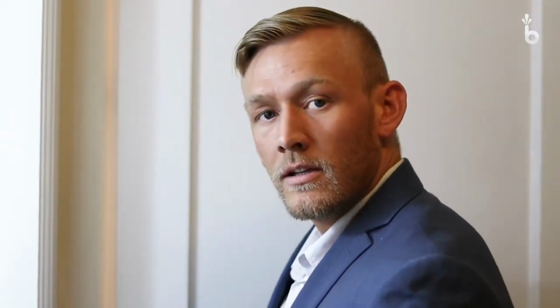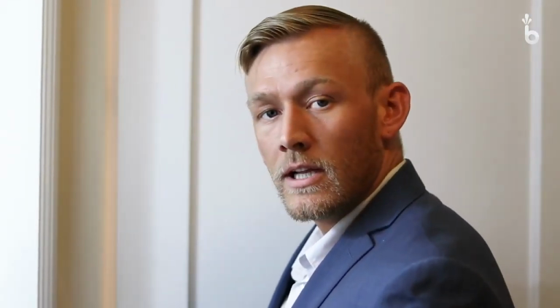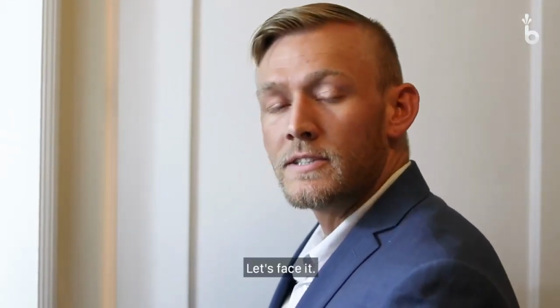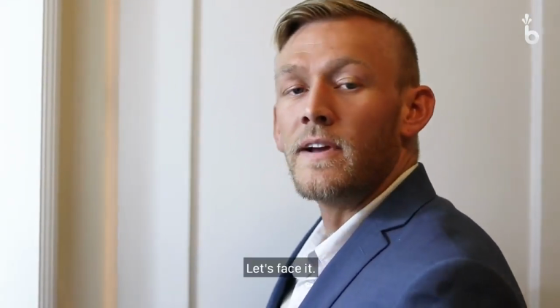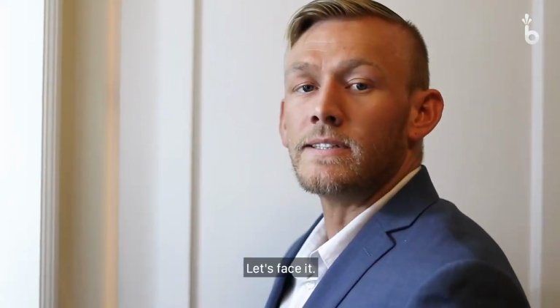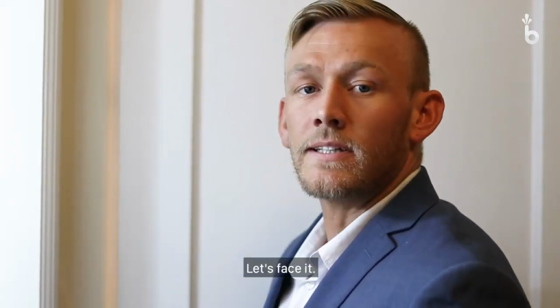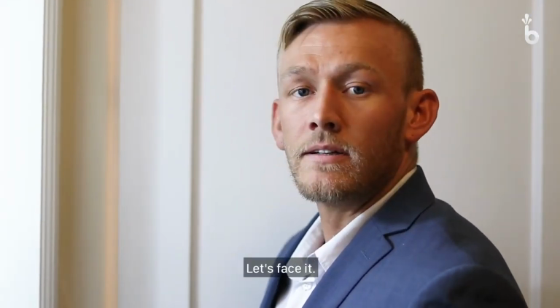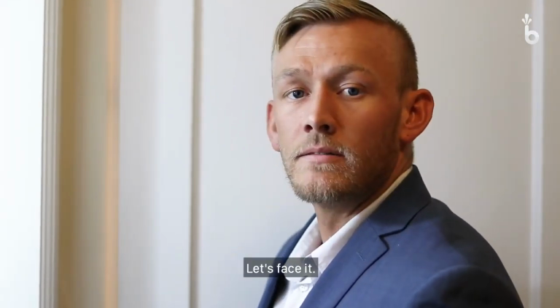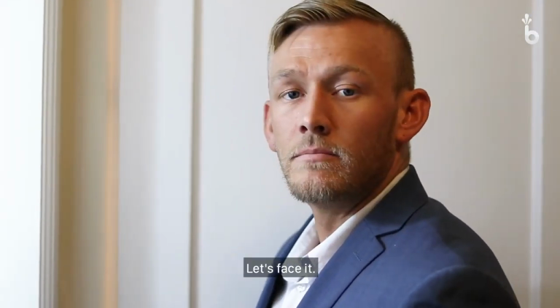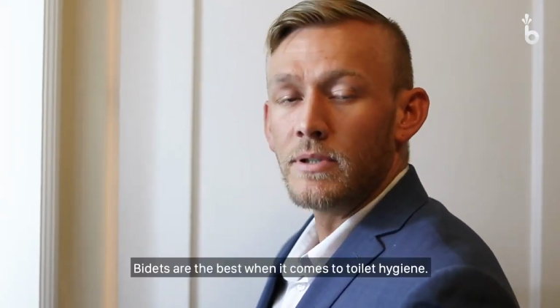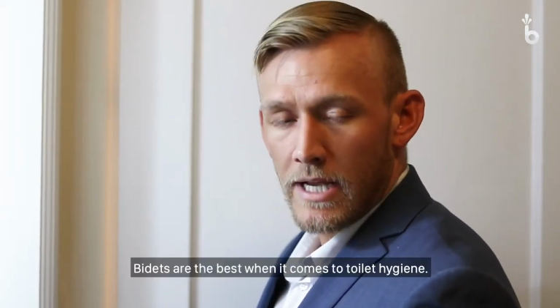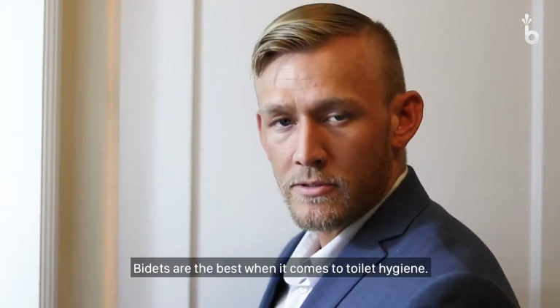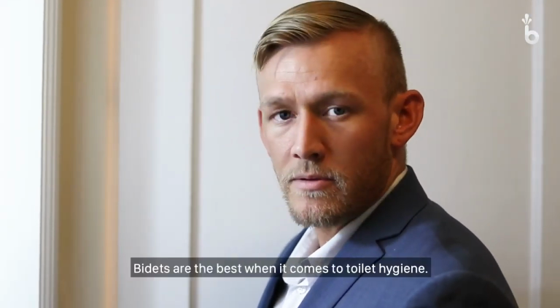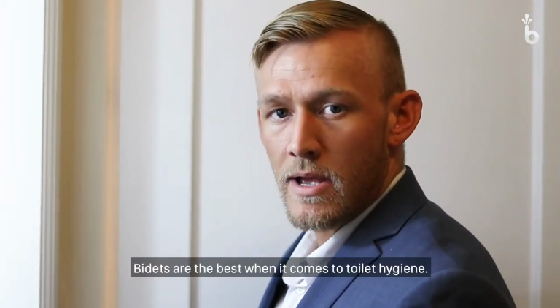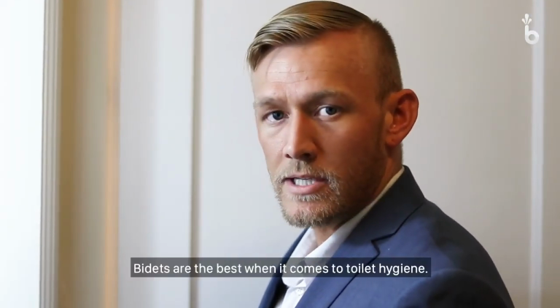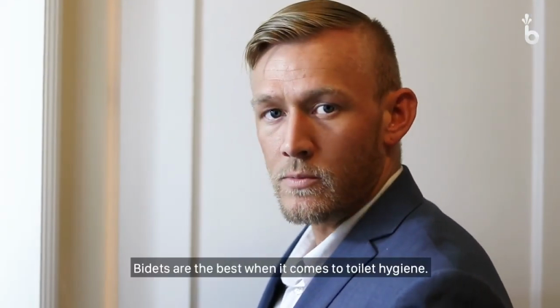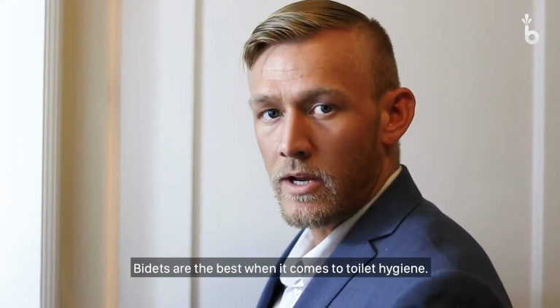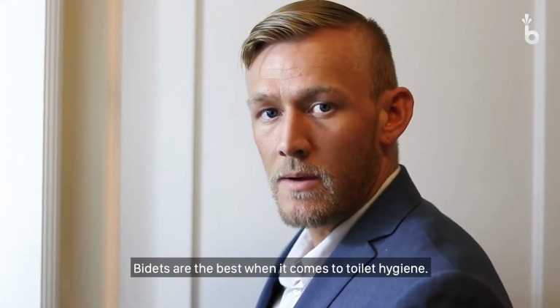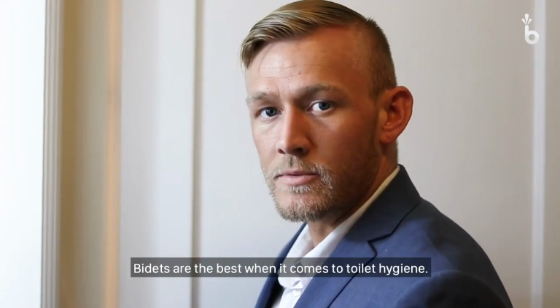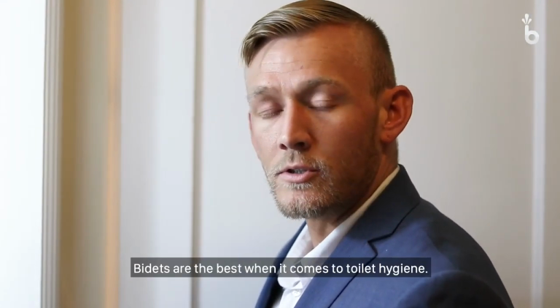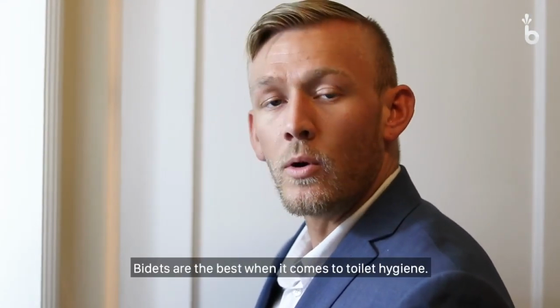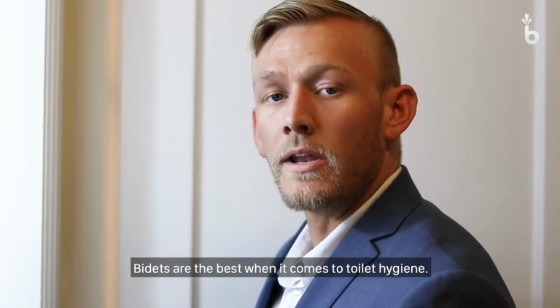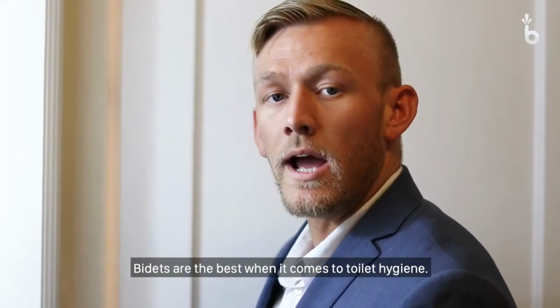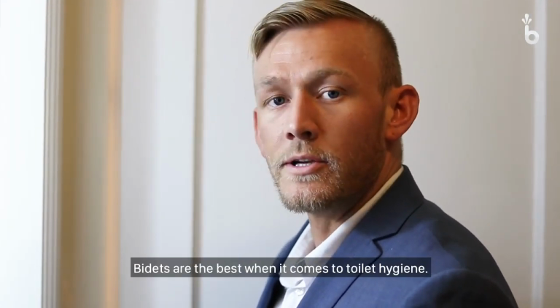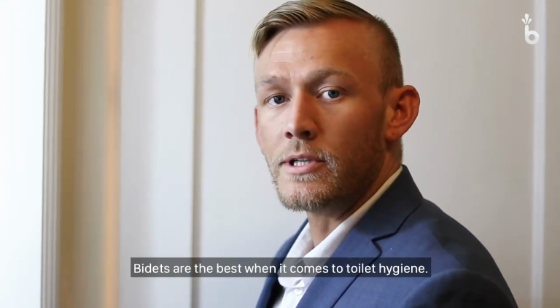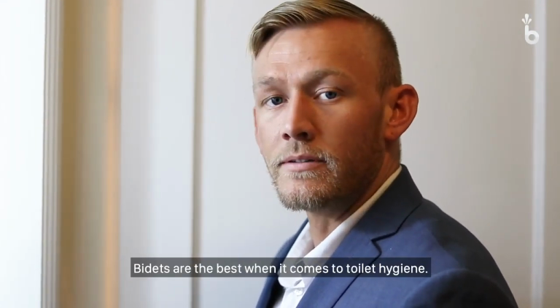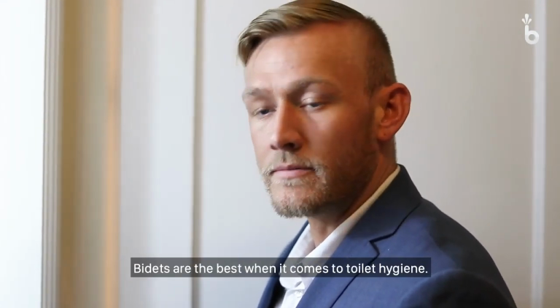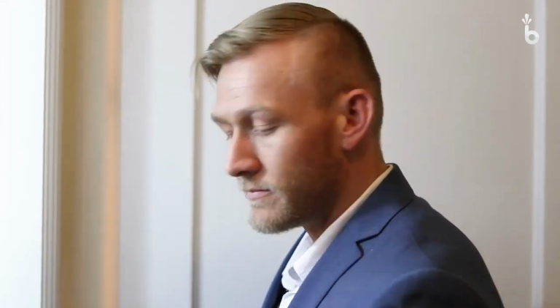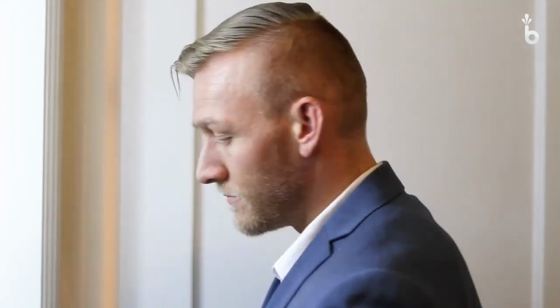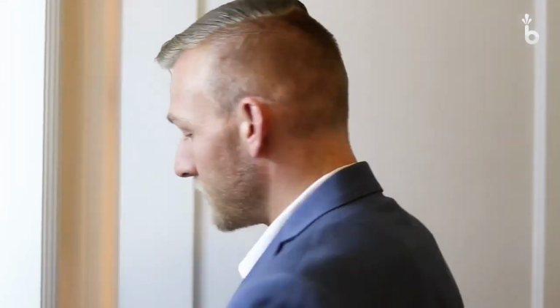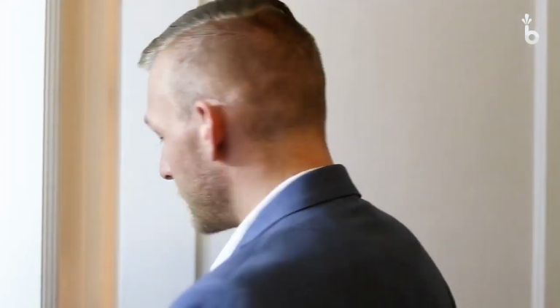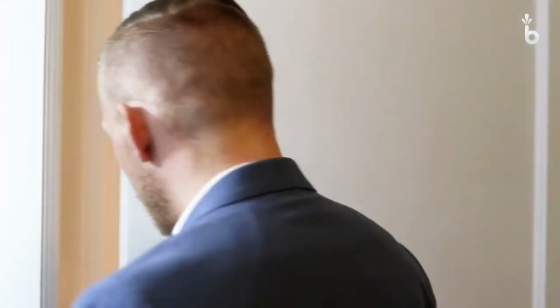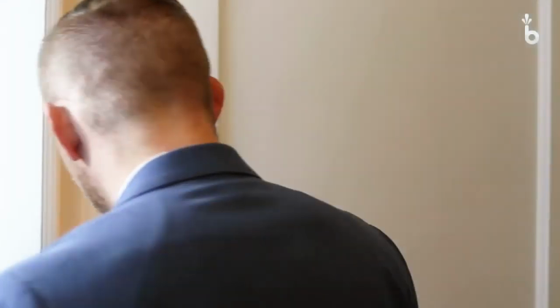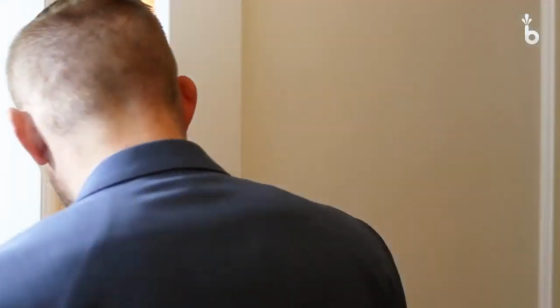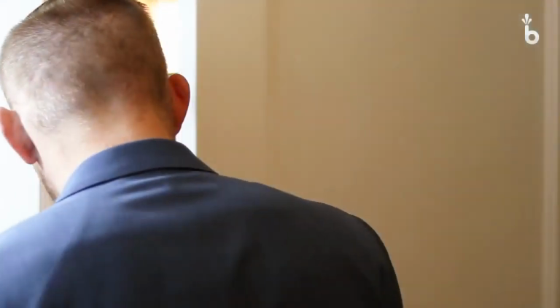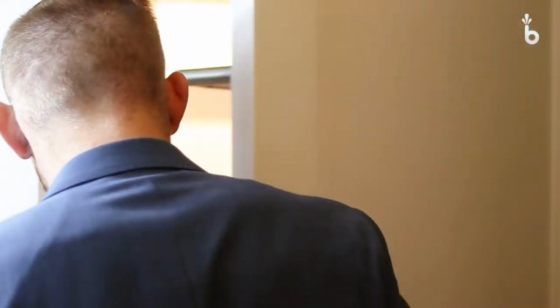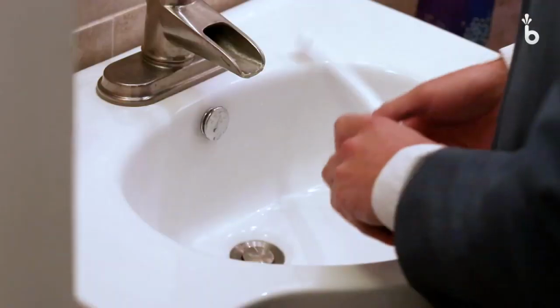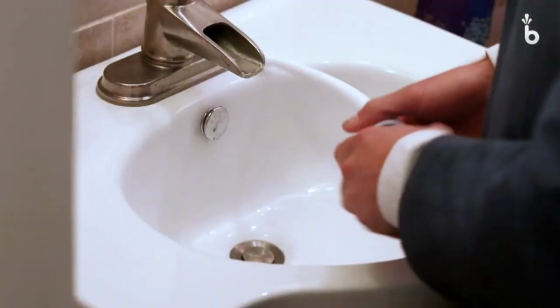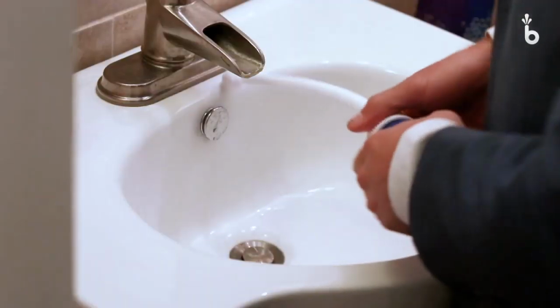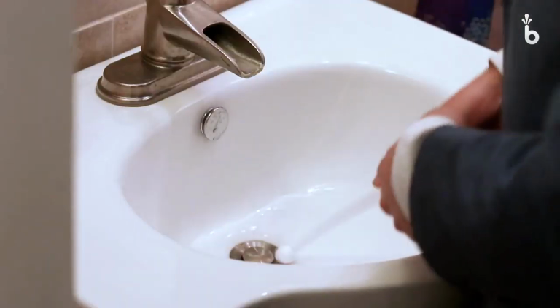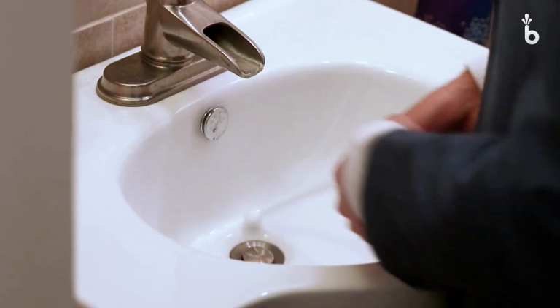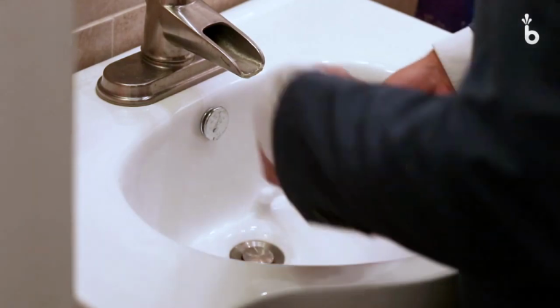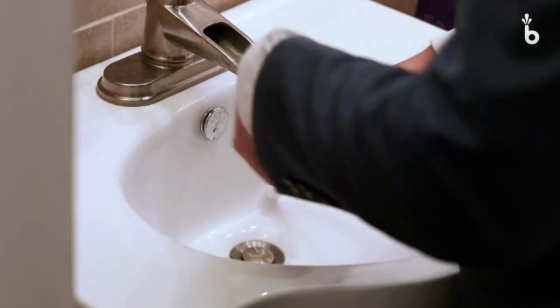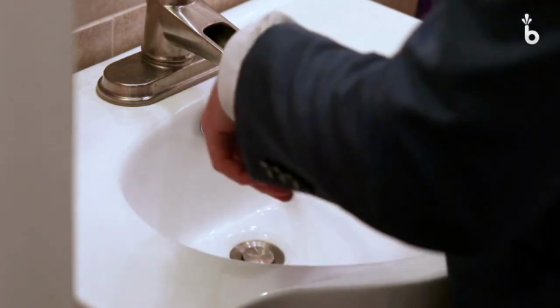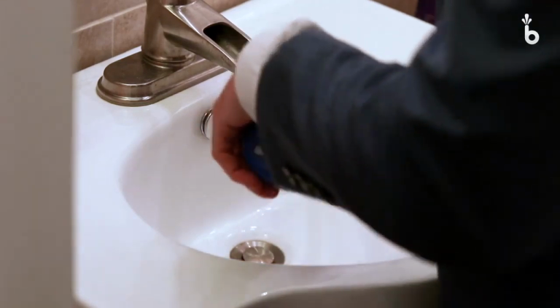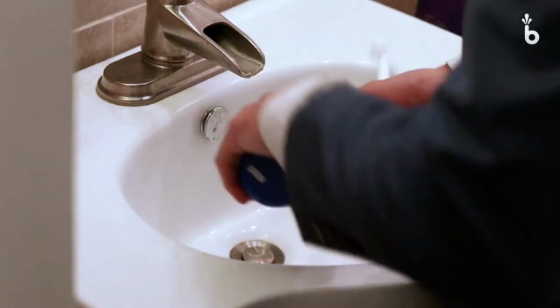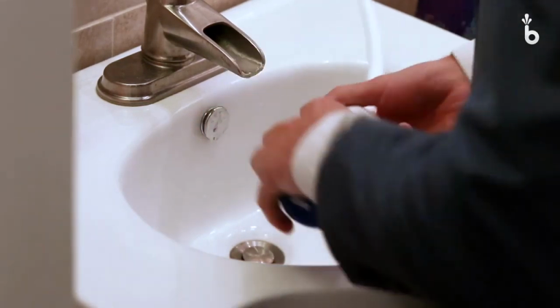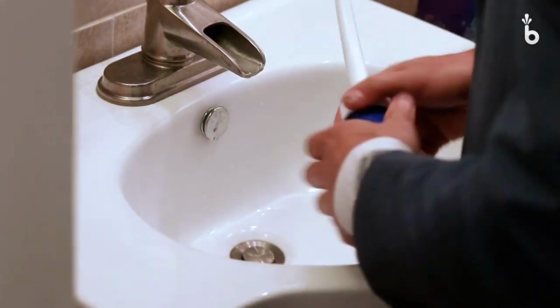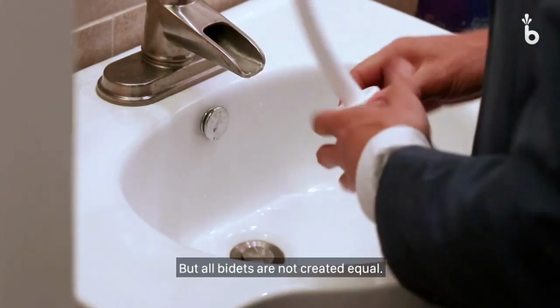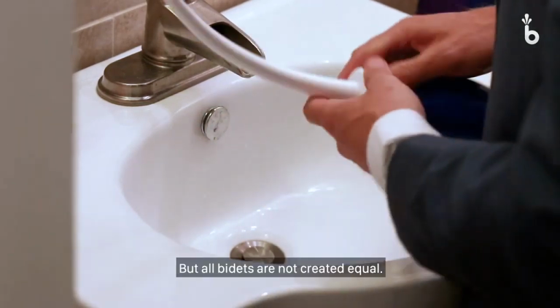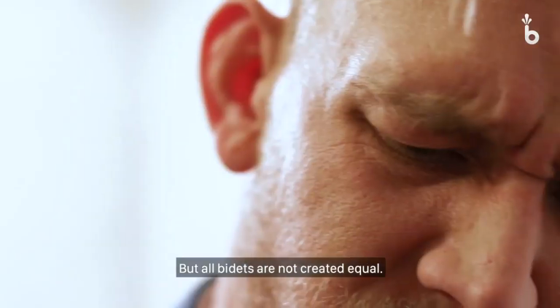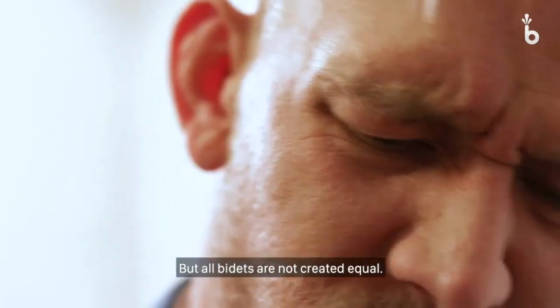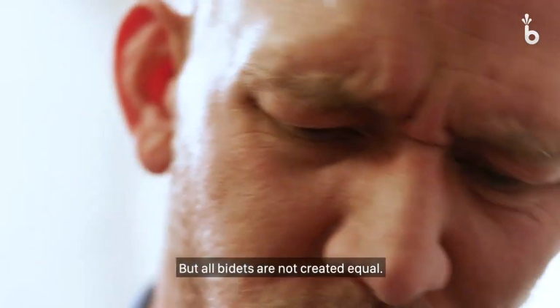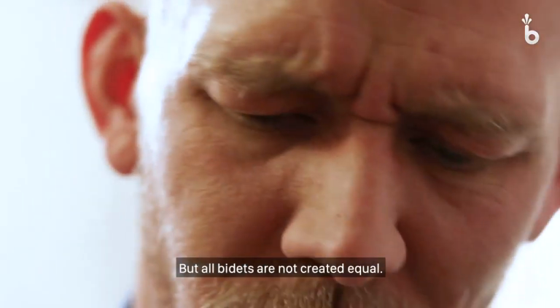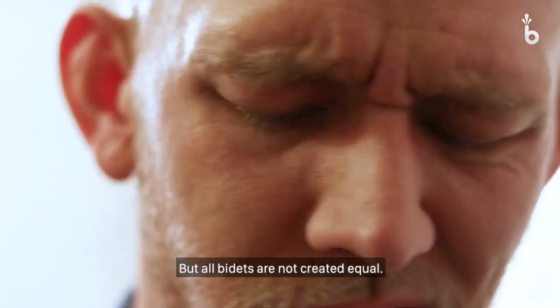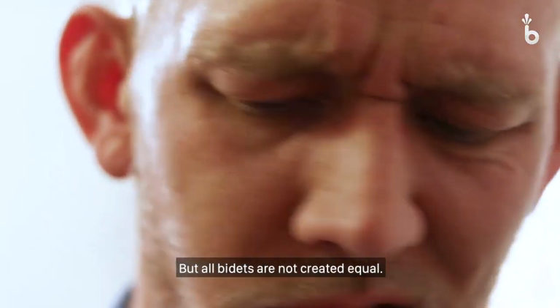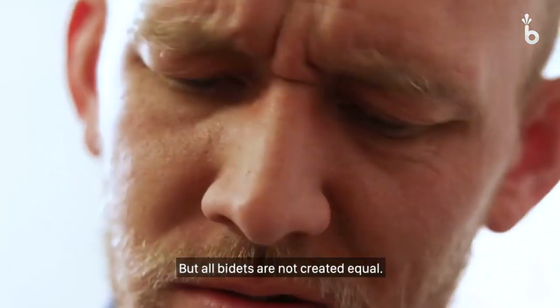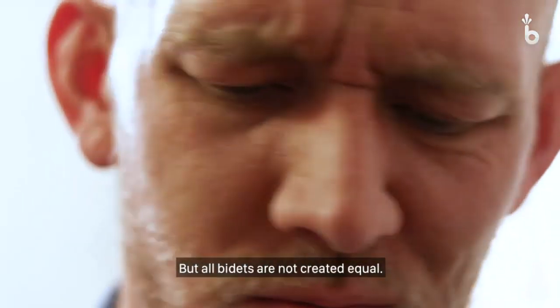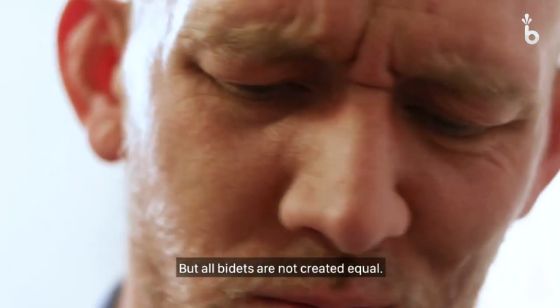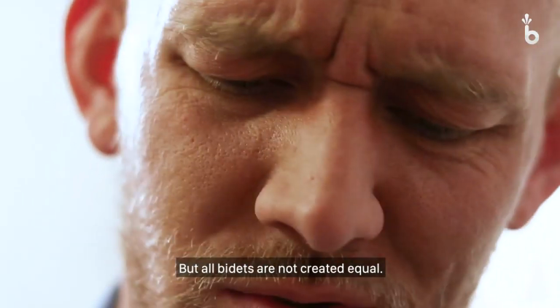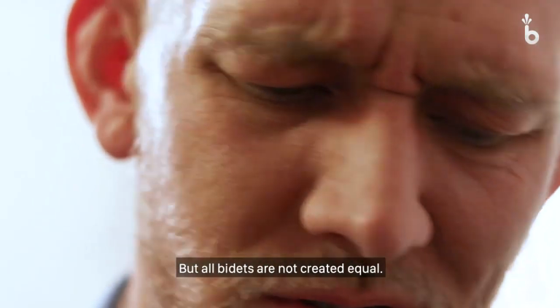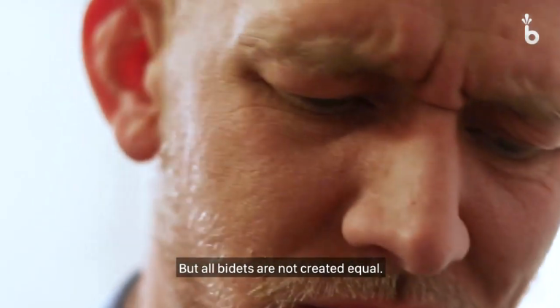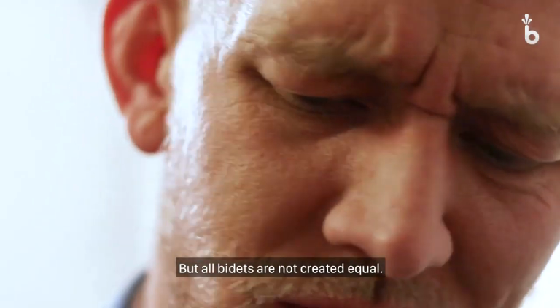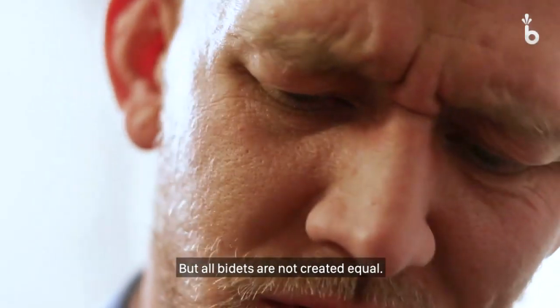Let's face it, bidets are the best when it comes to toilet hygiene. But all bidets are not created equal.